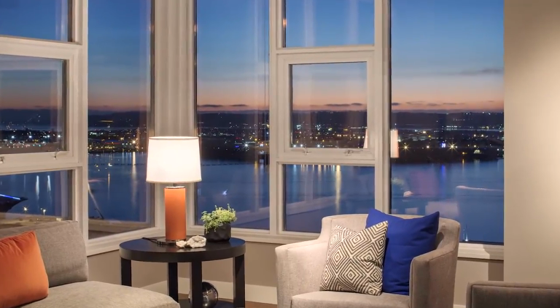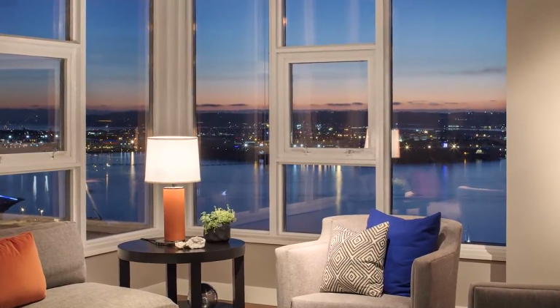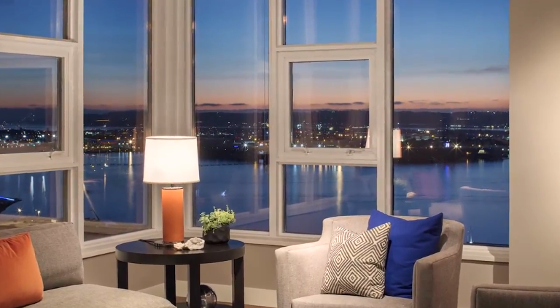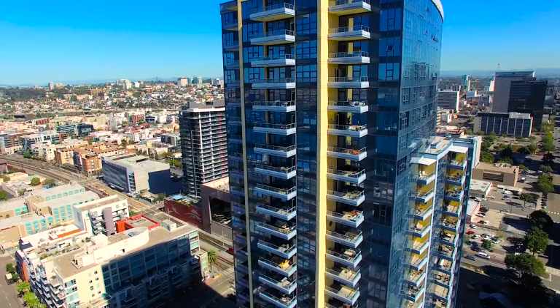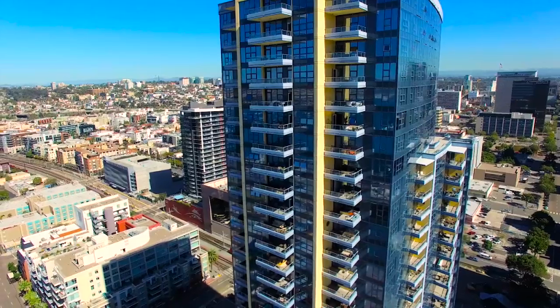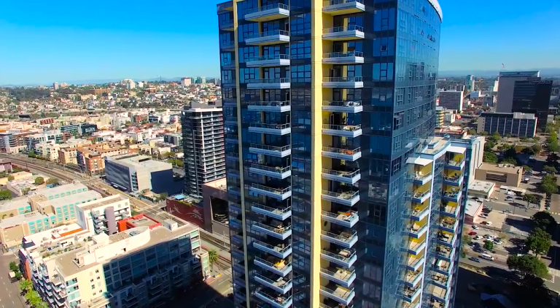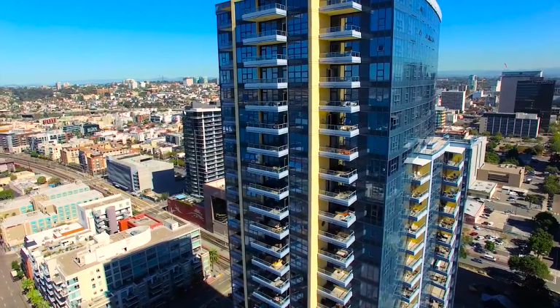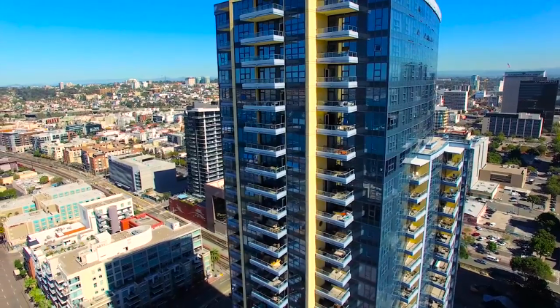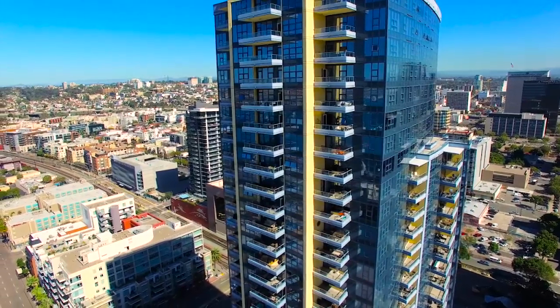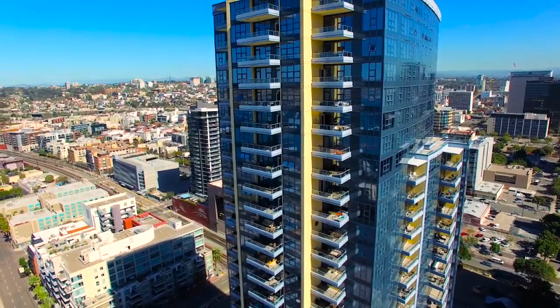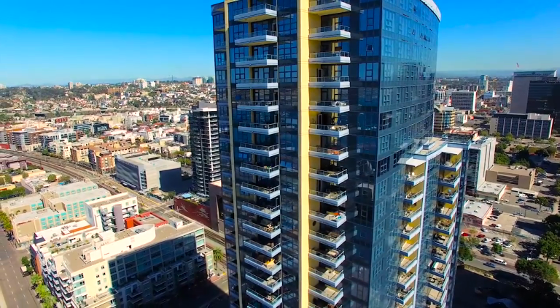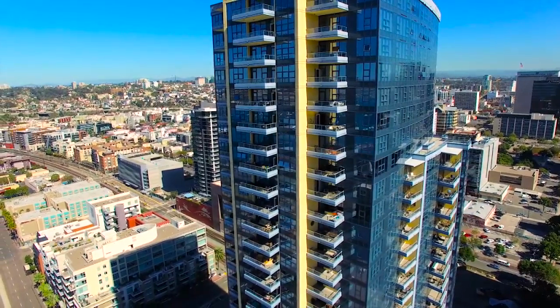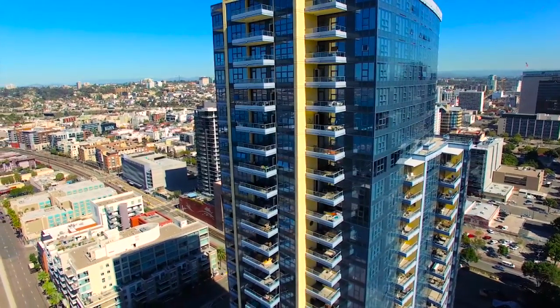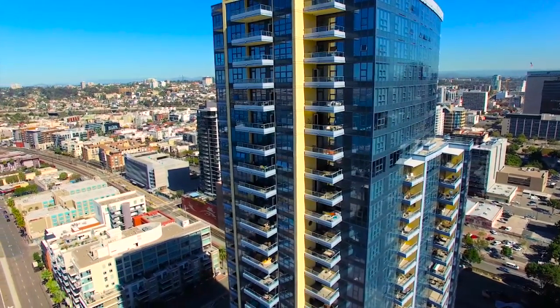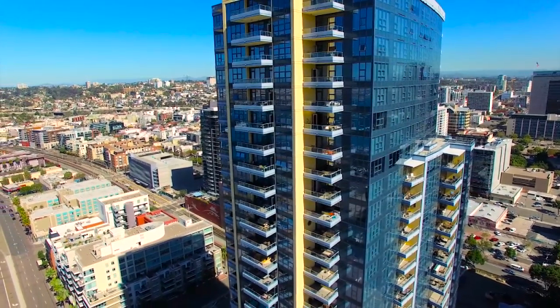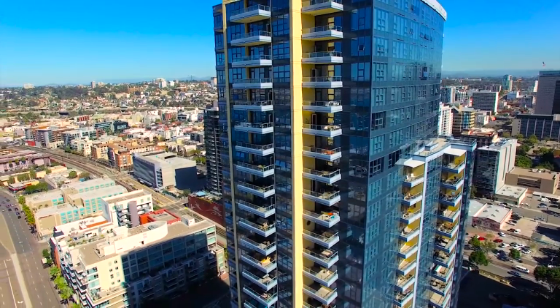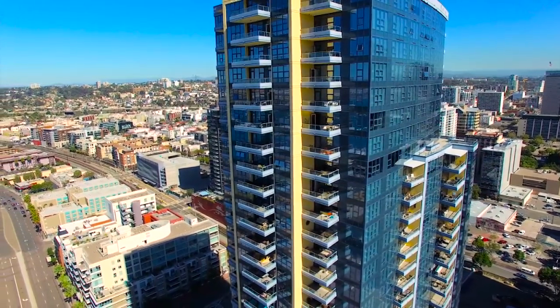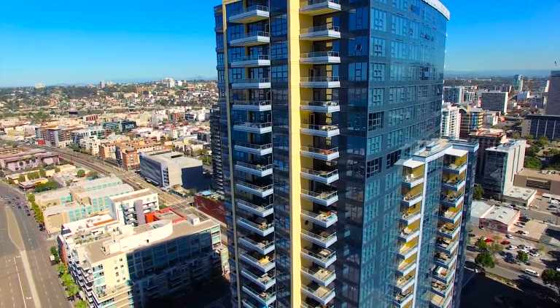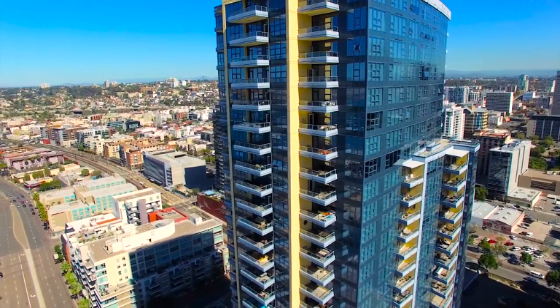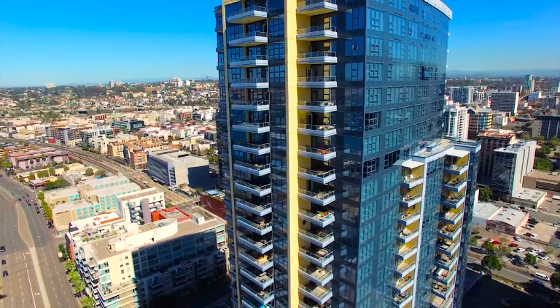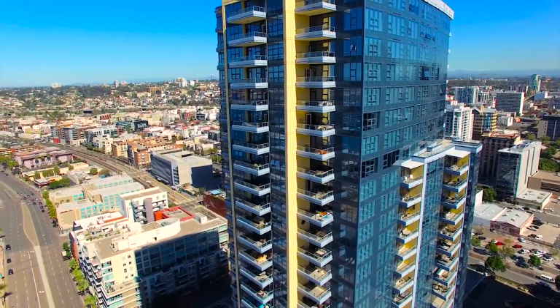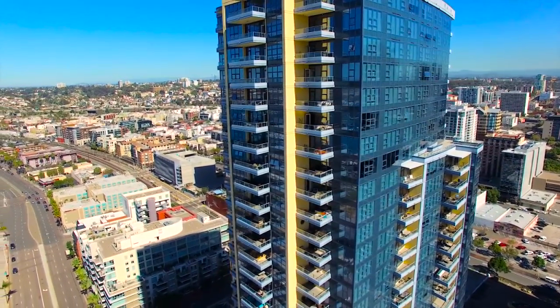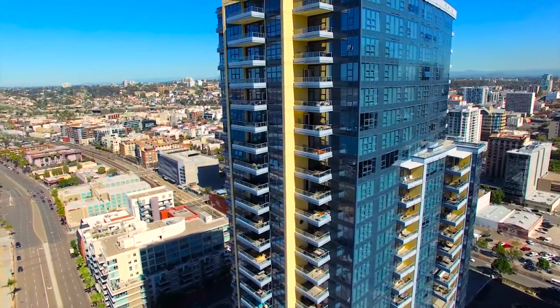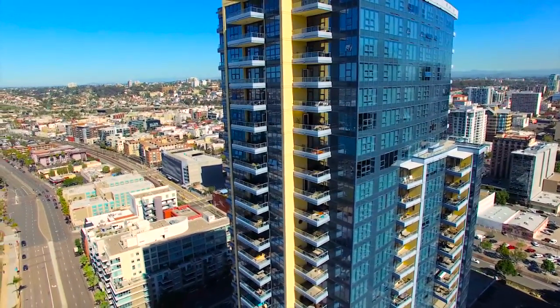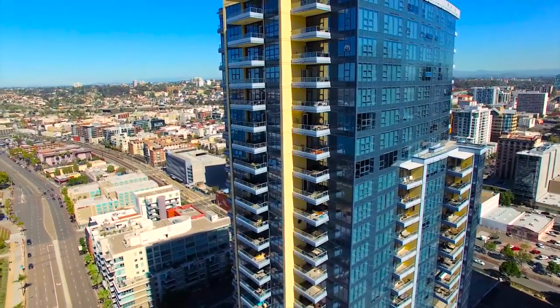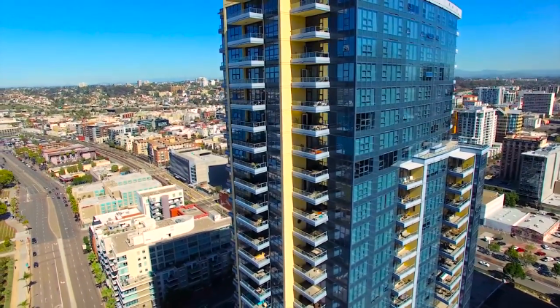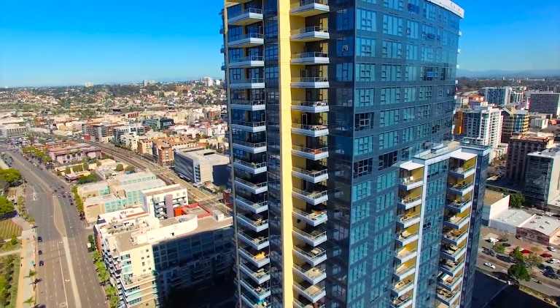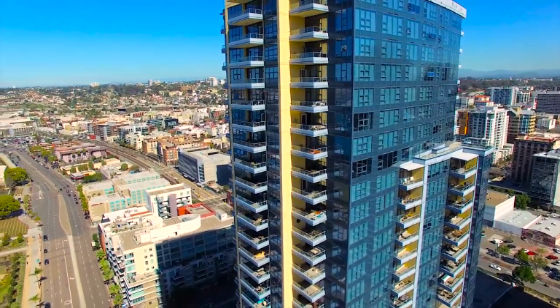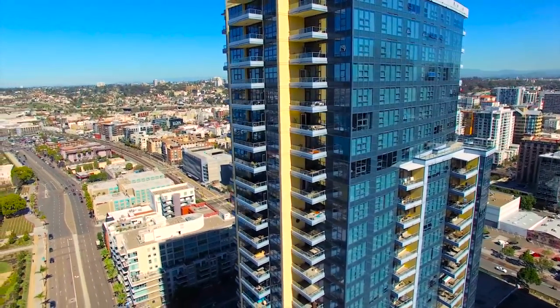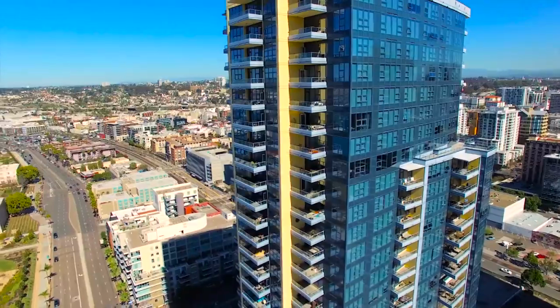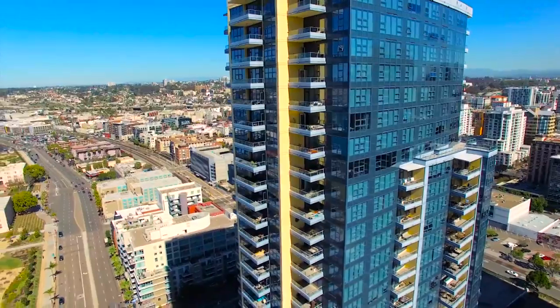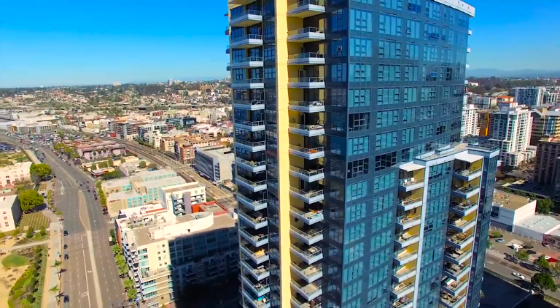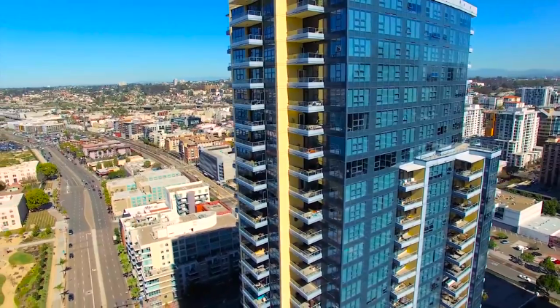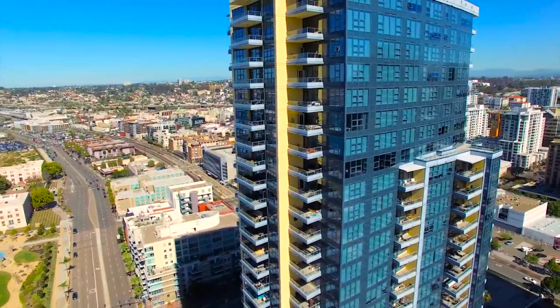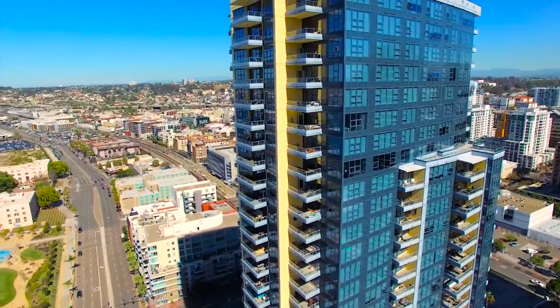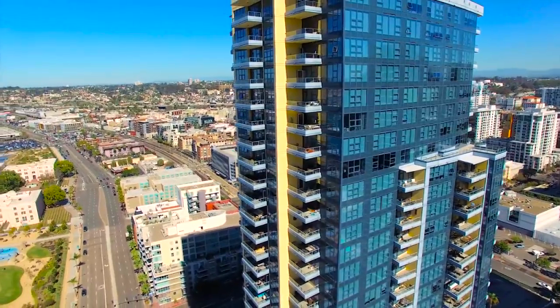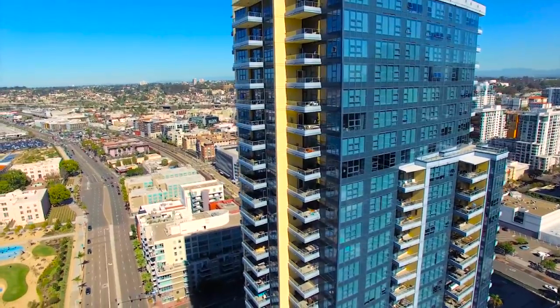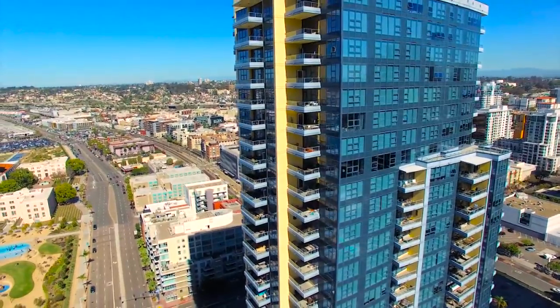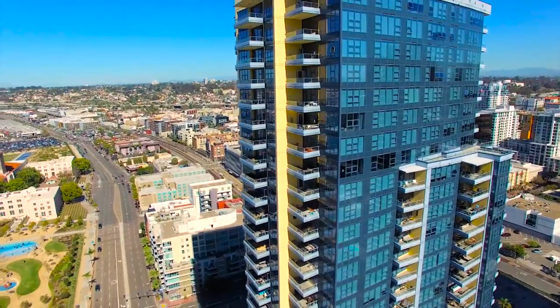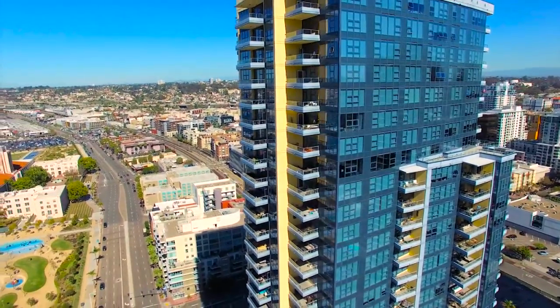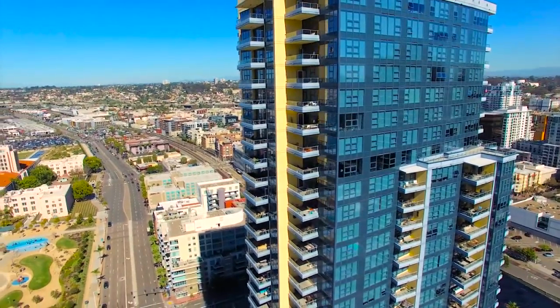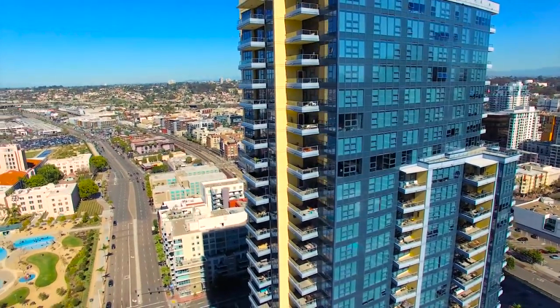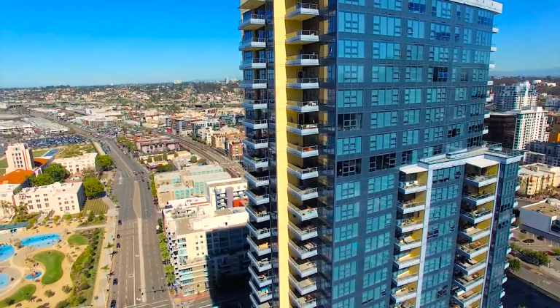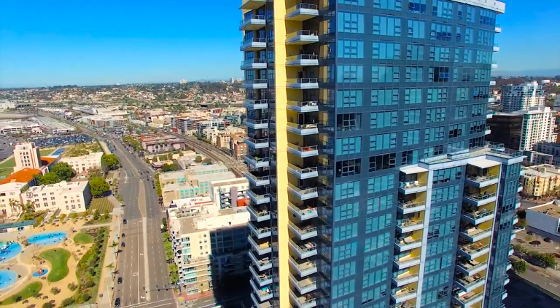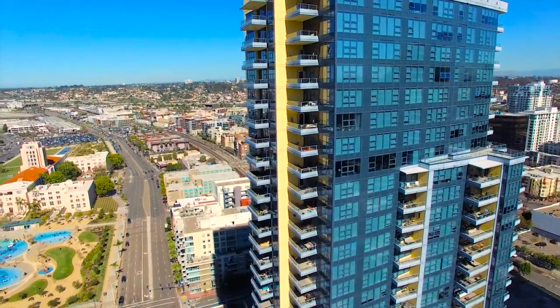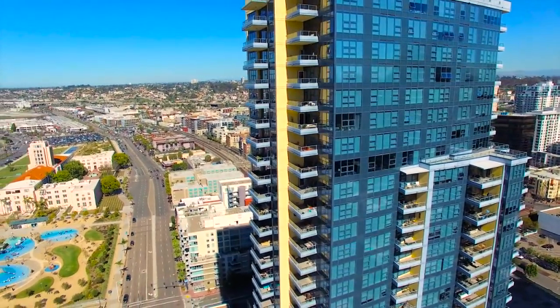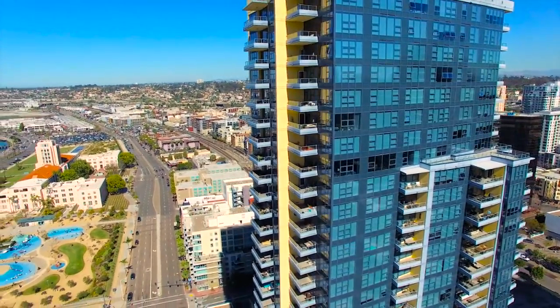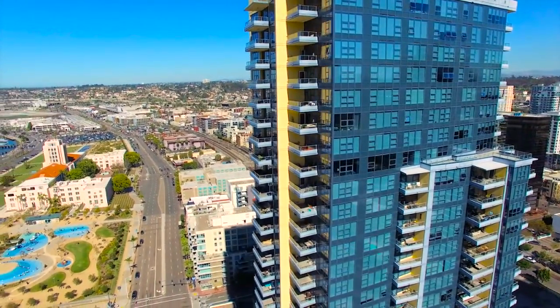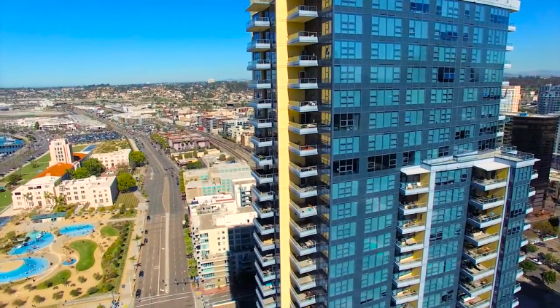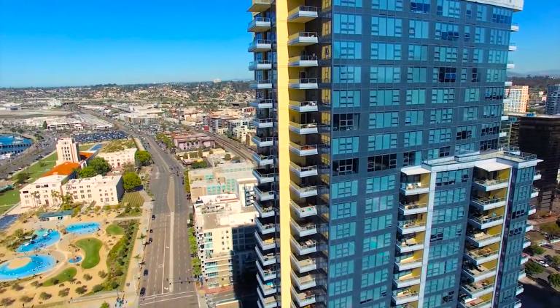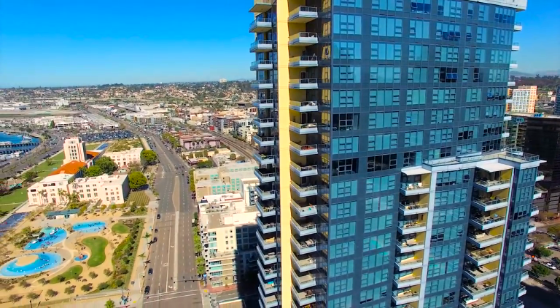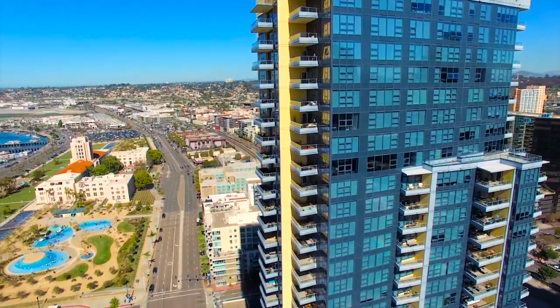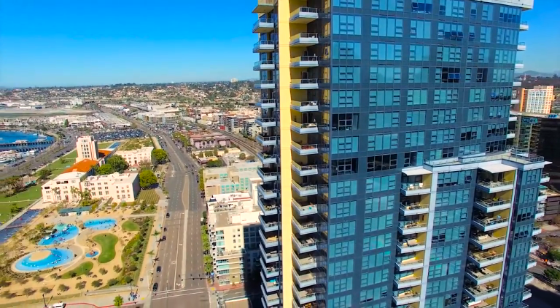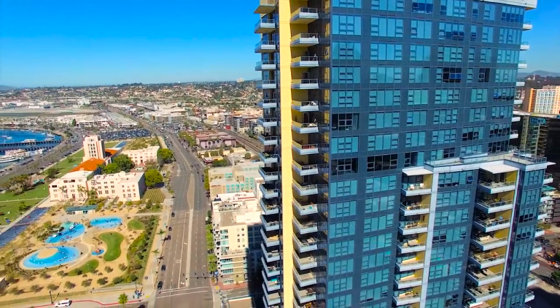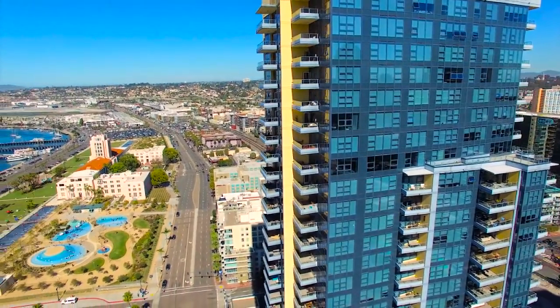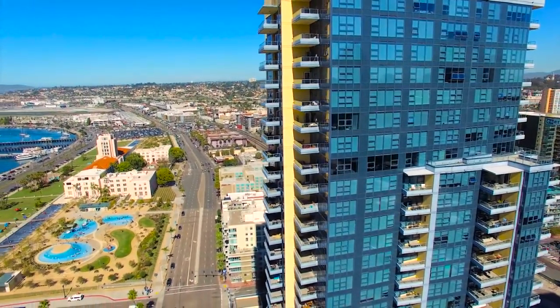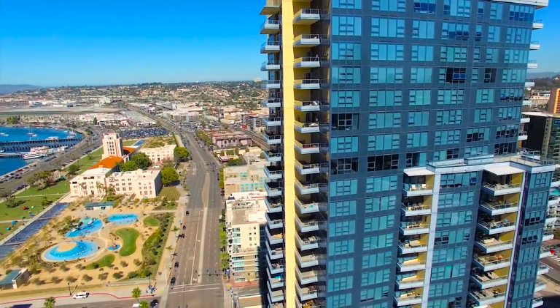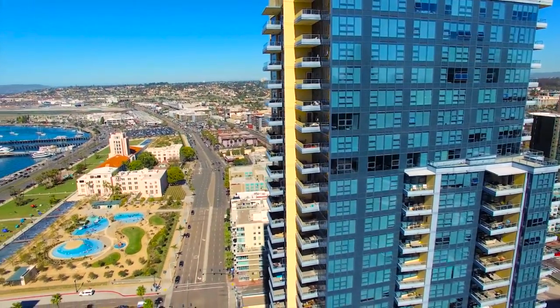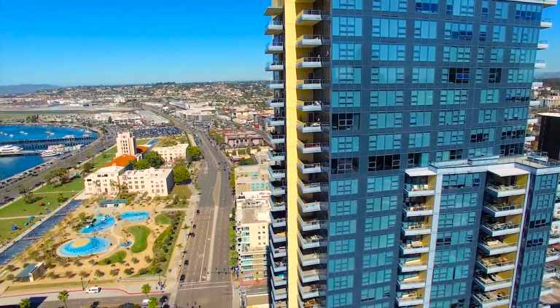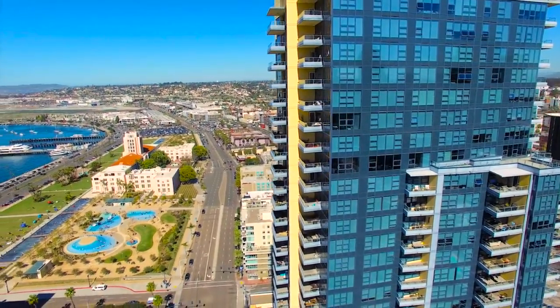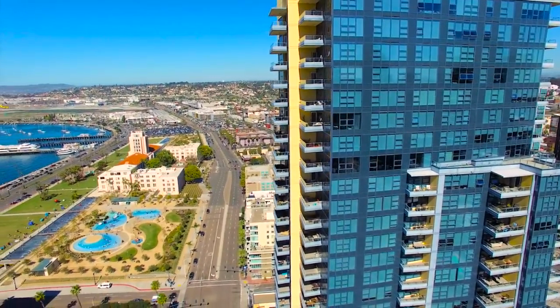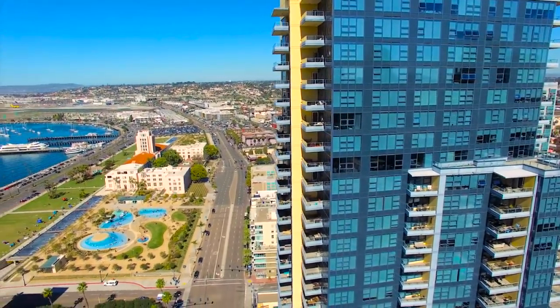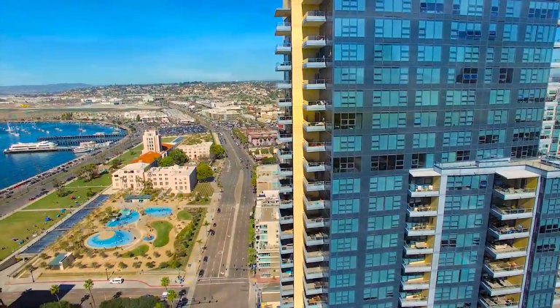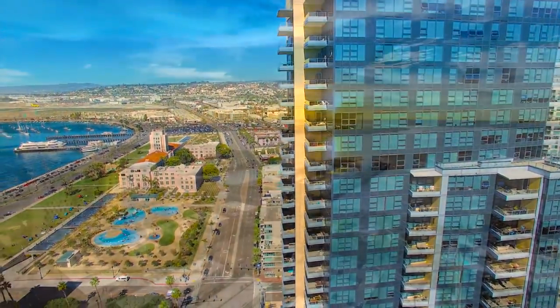The 29th floor condominium offers both the privacy you desire, as well as access to the best of downtown living.